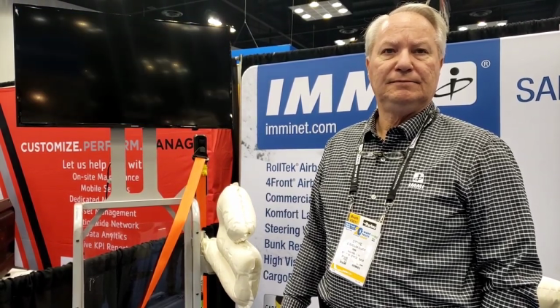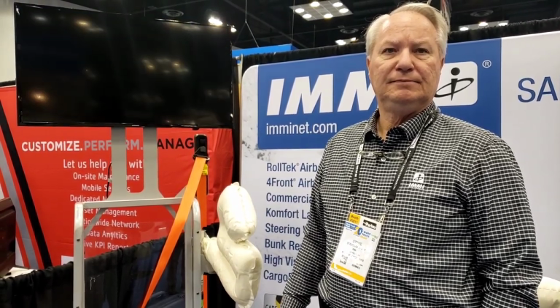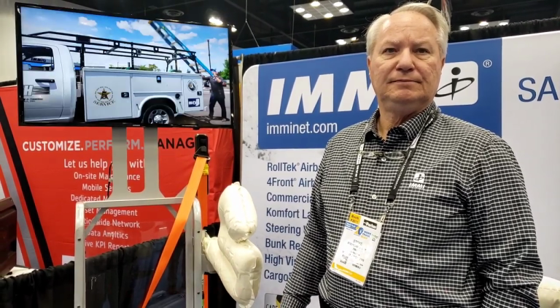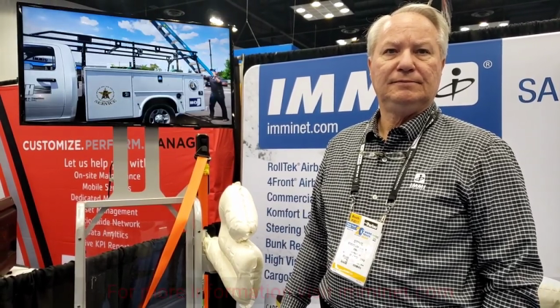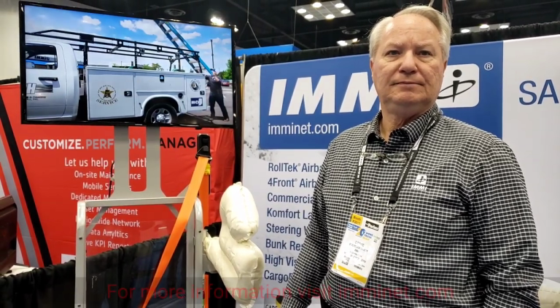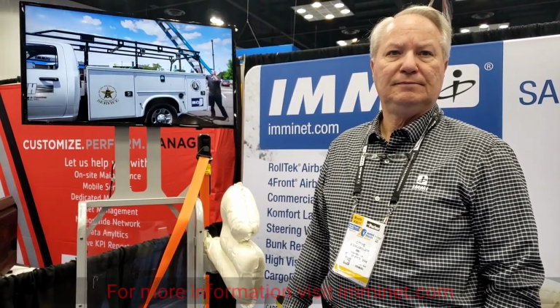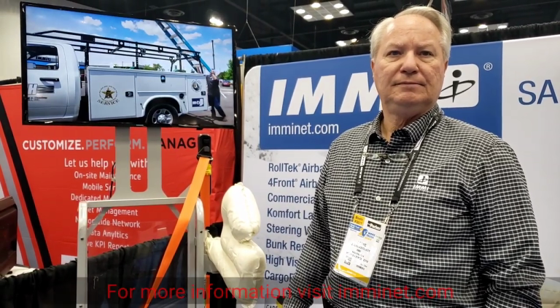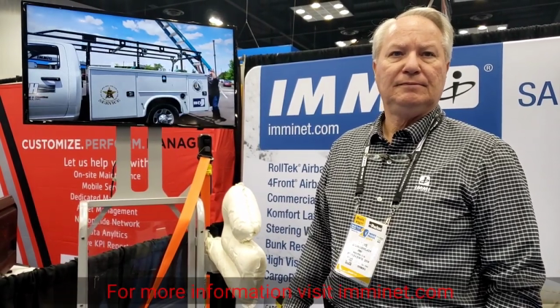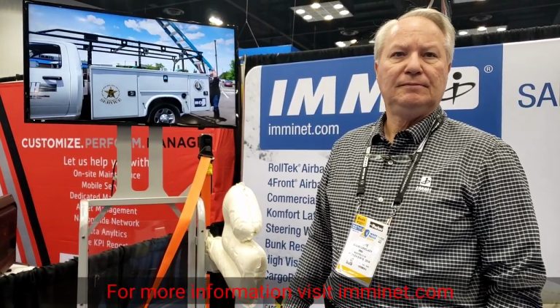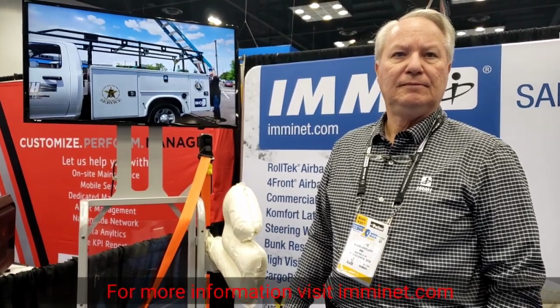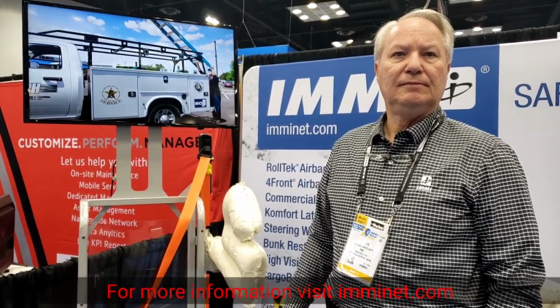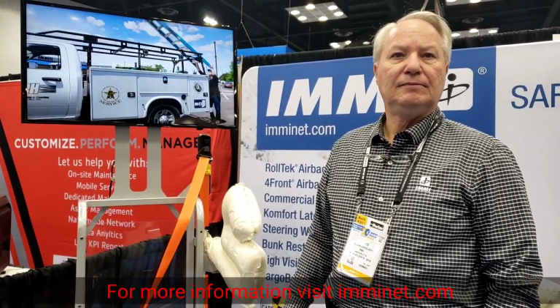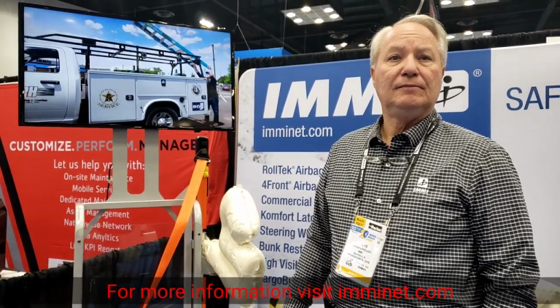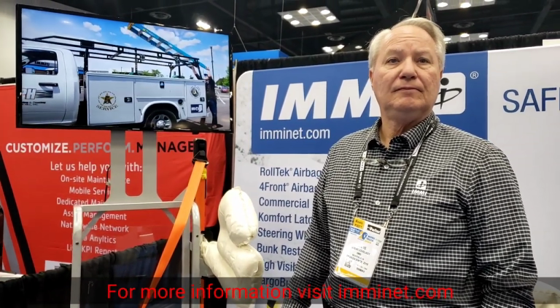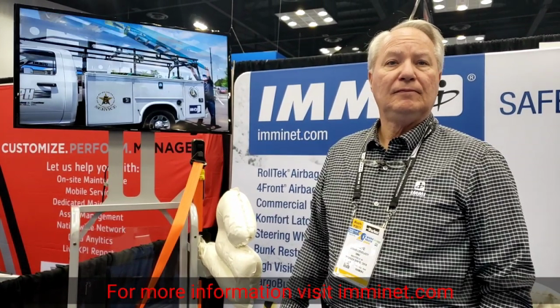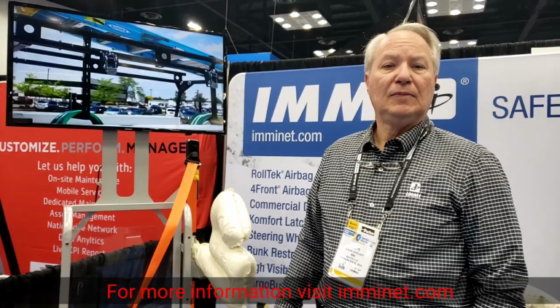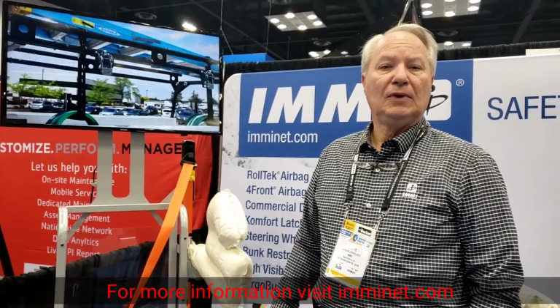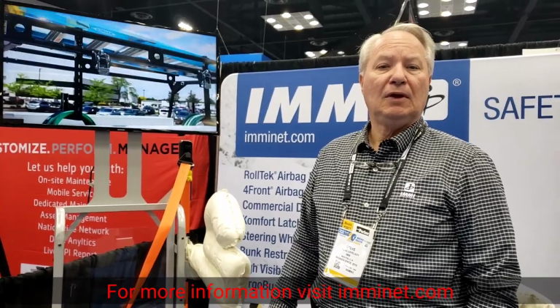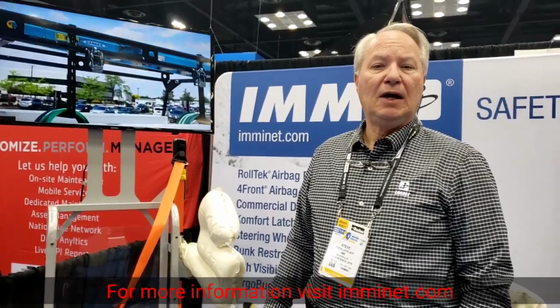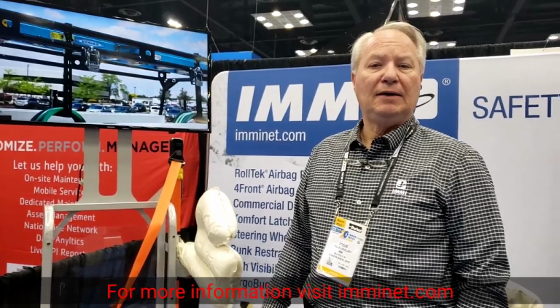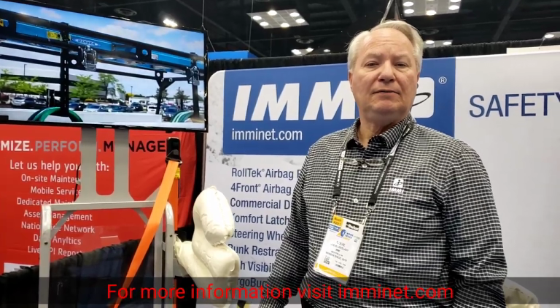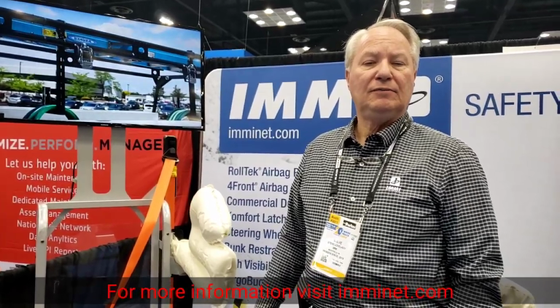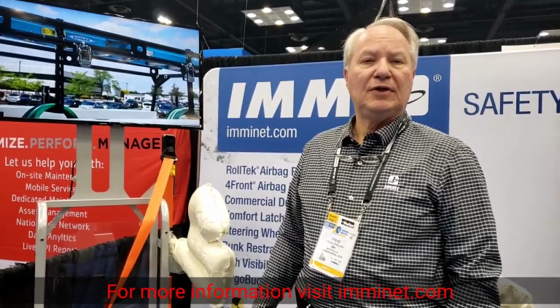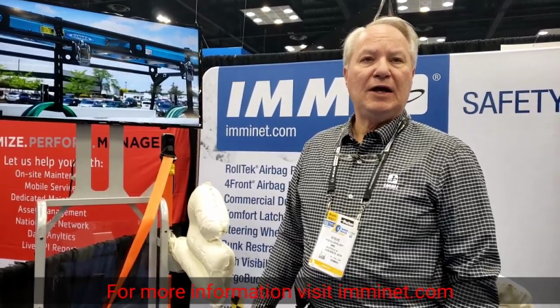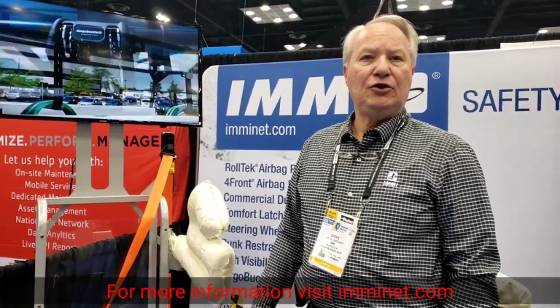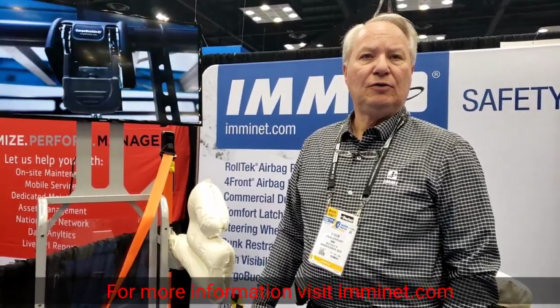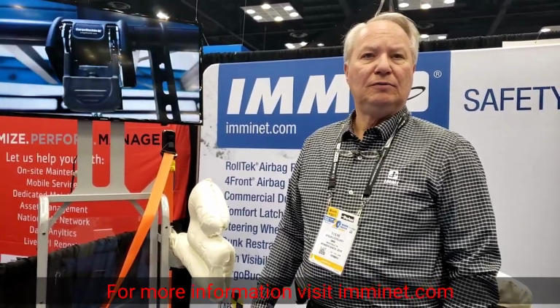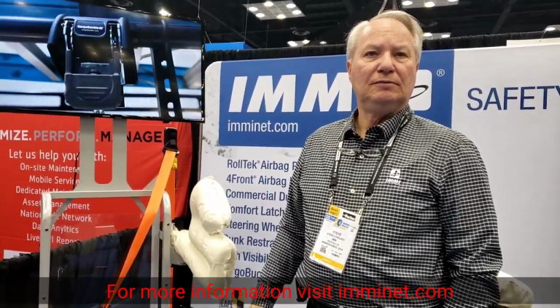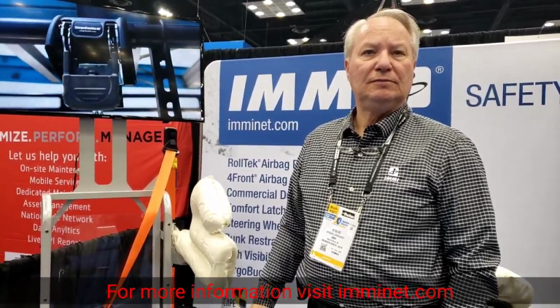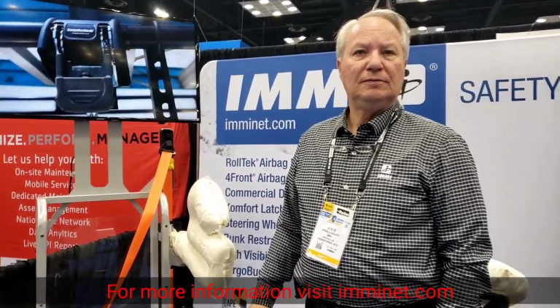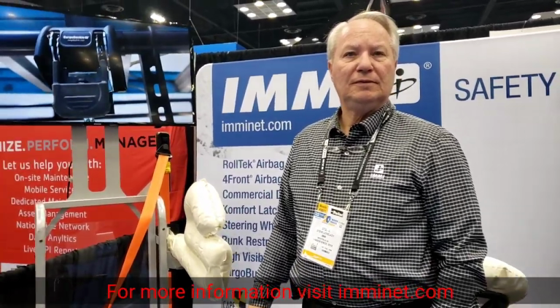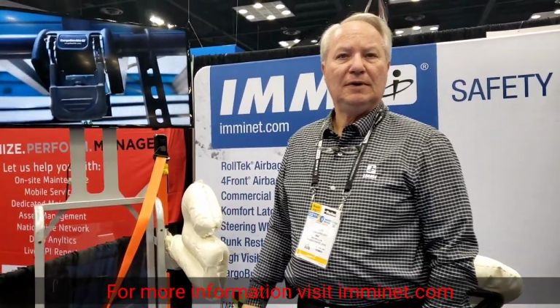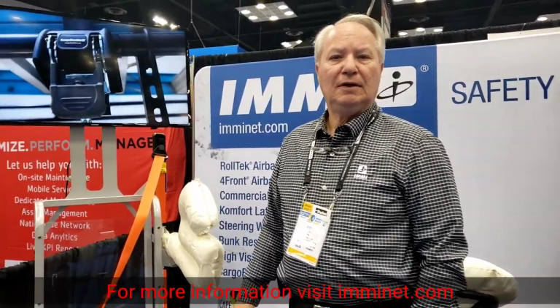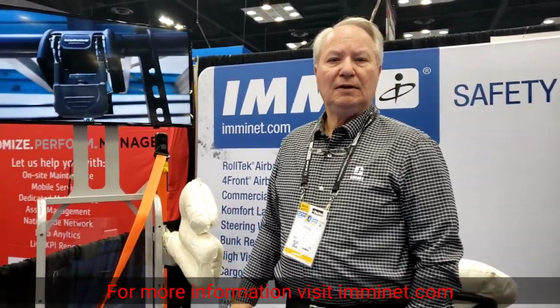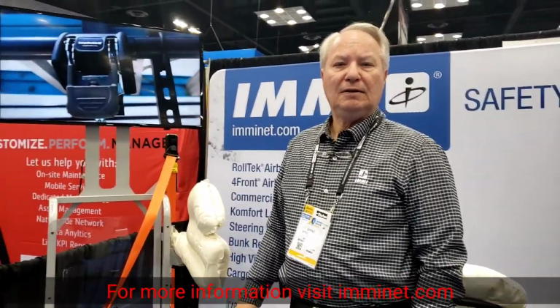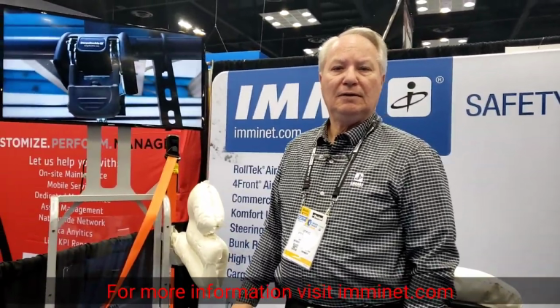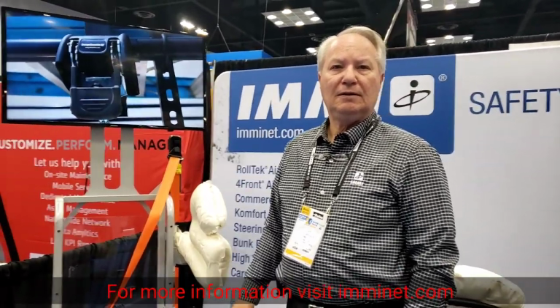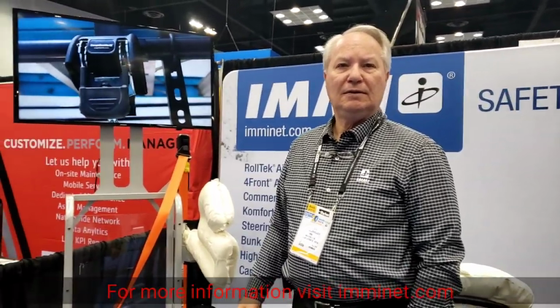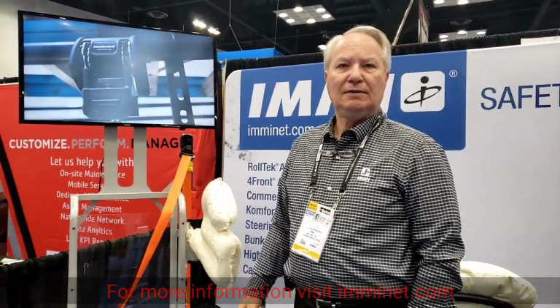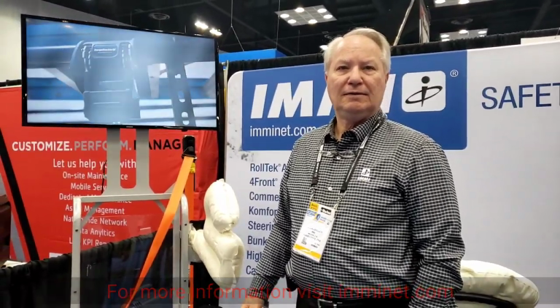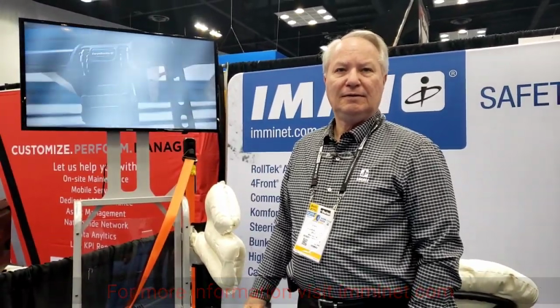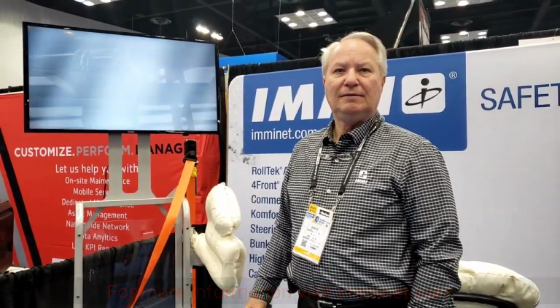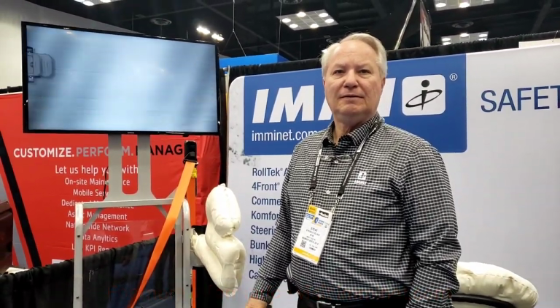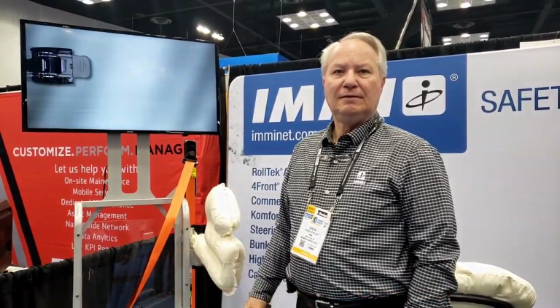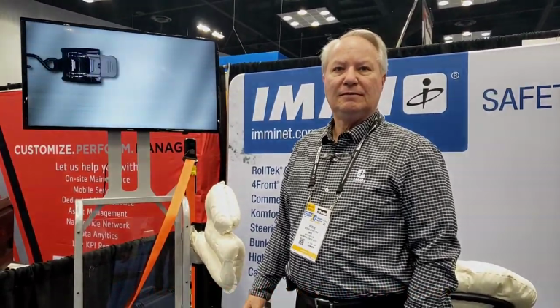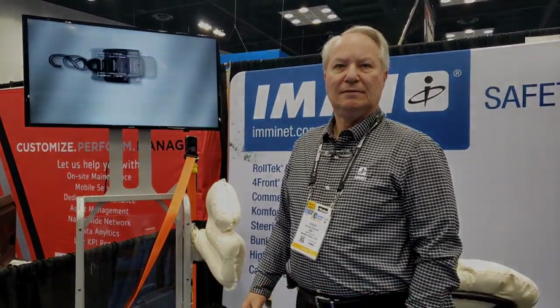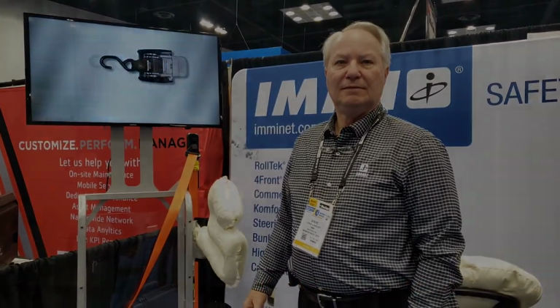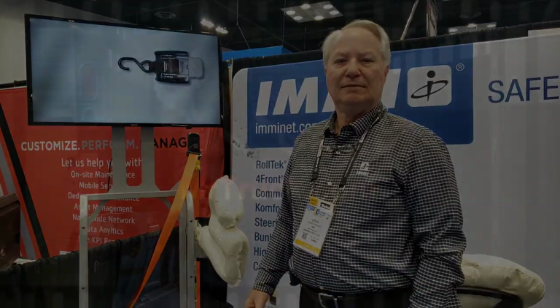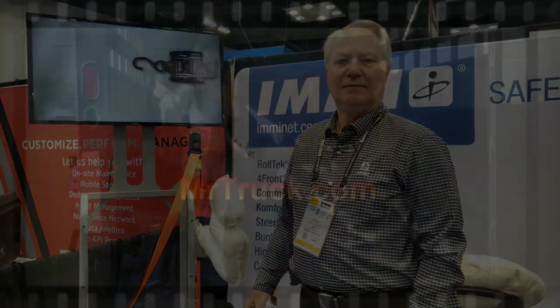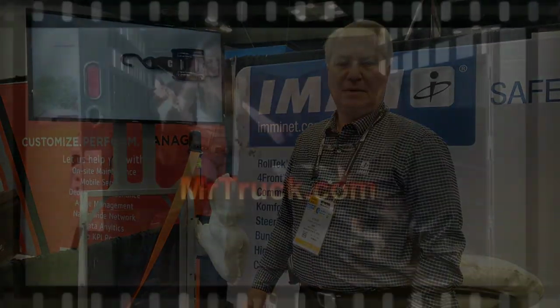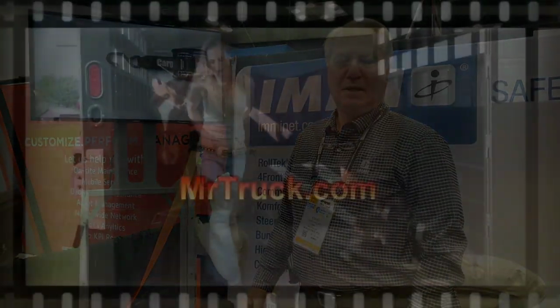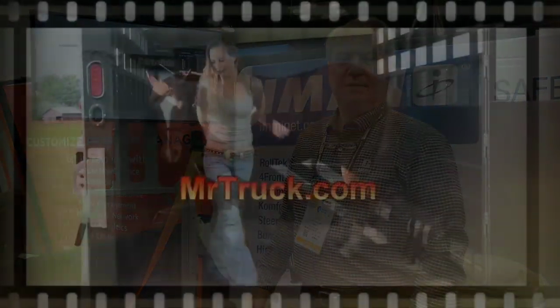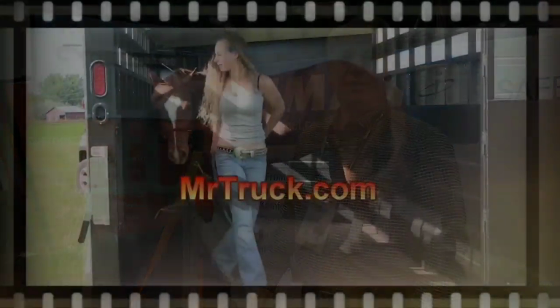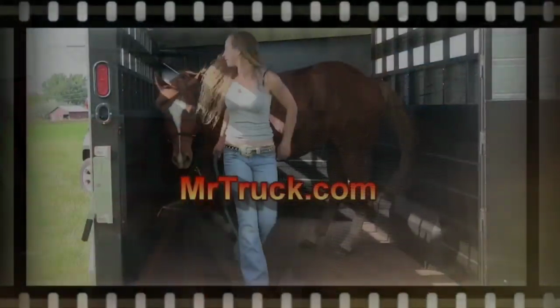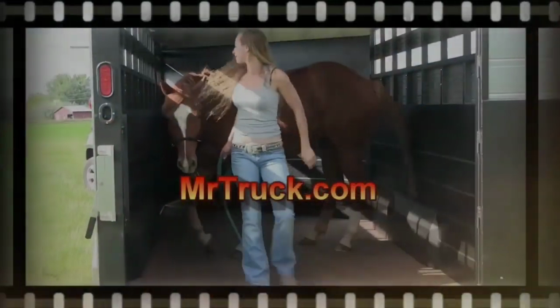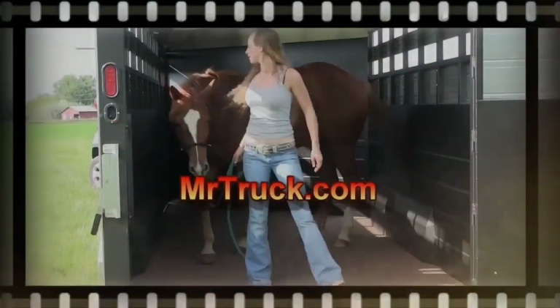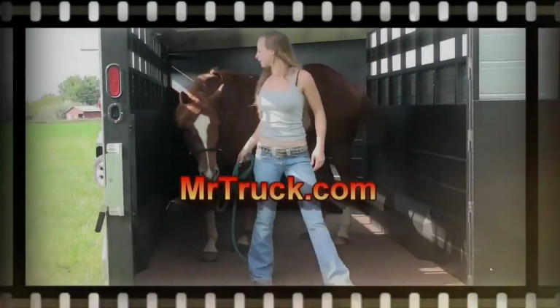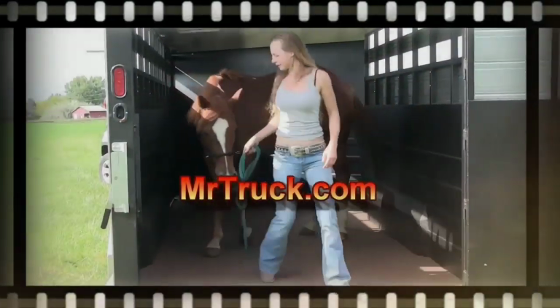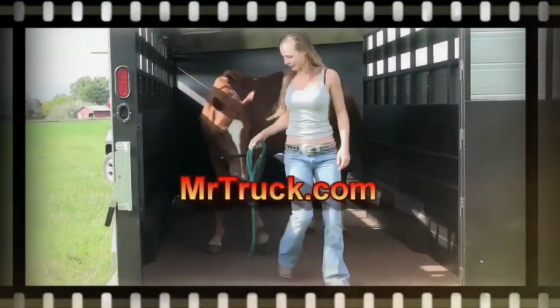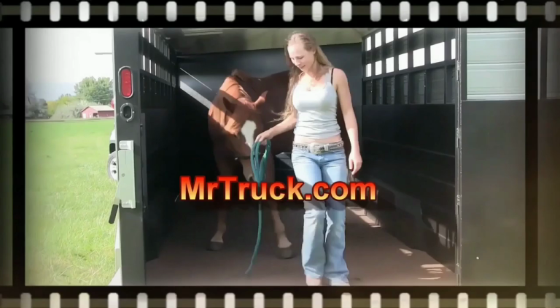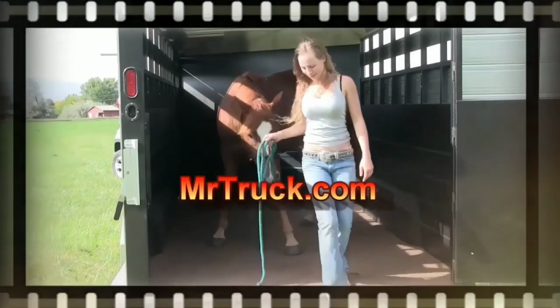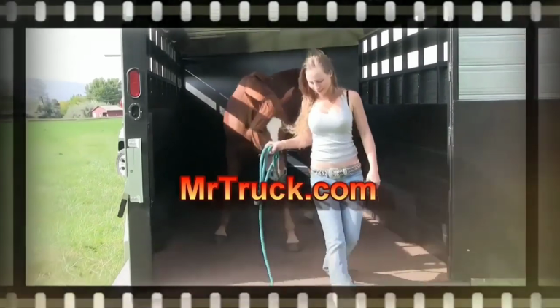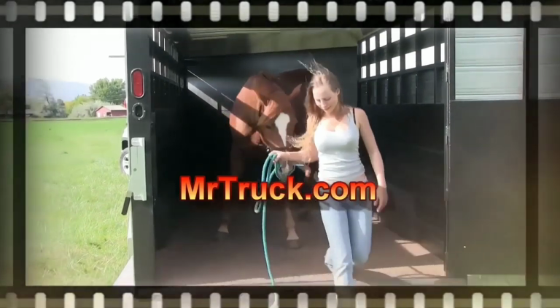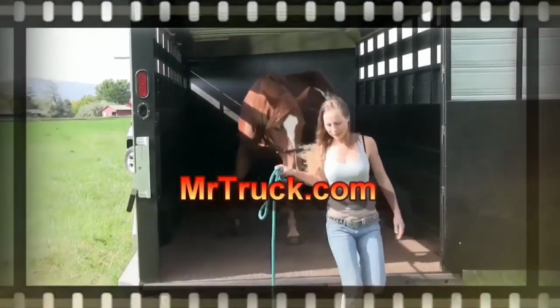Outstanding. Well, we appreciate your time, sir. Thank you. You have a great day, and we appreciate you letting us see your products here. Thank you.